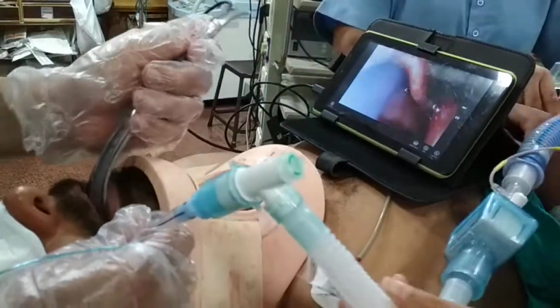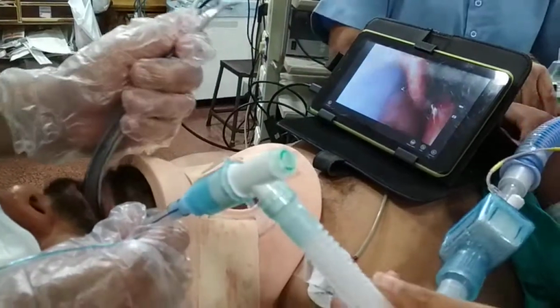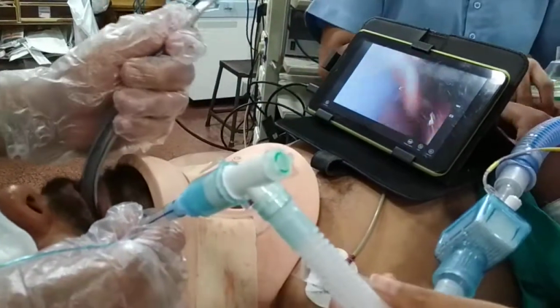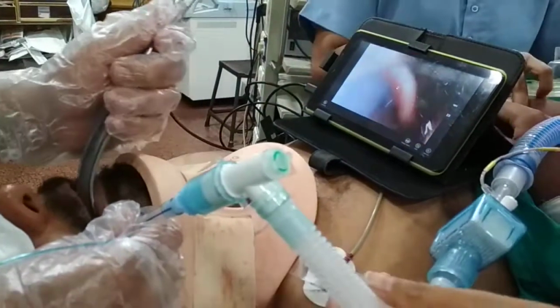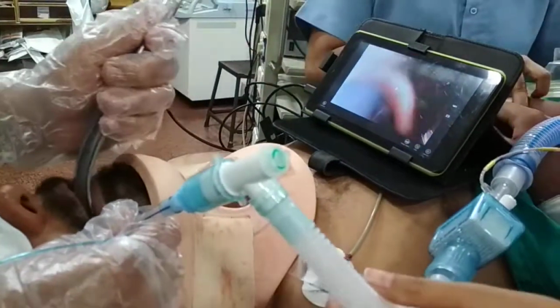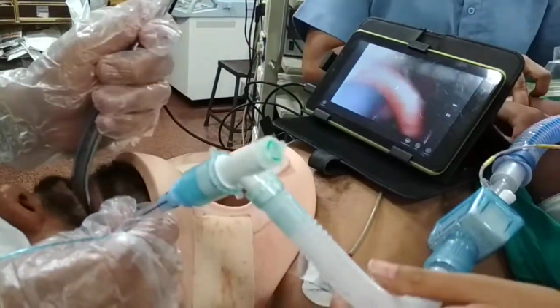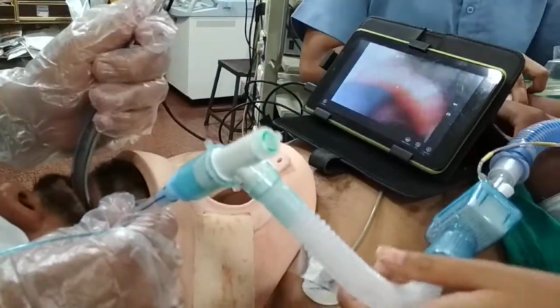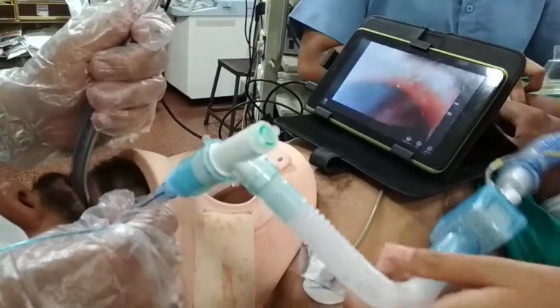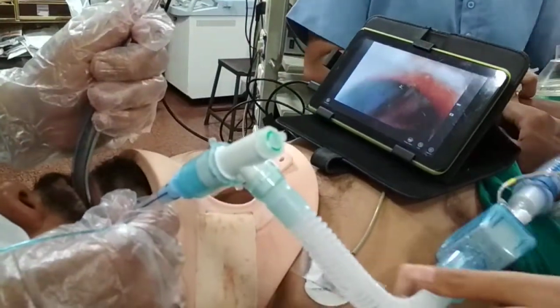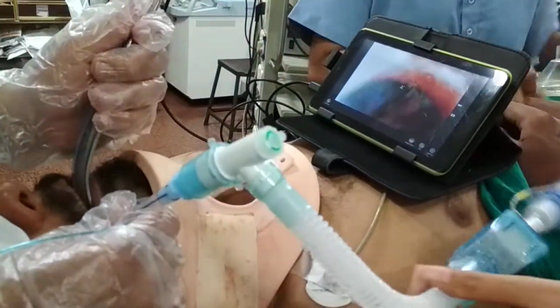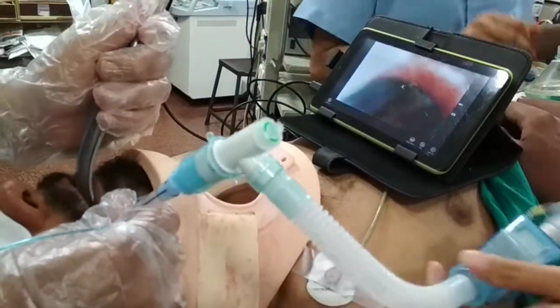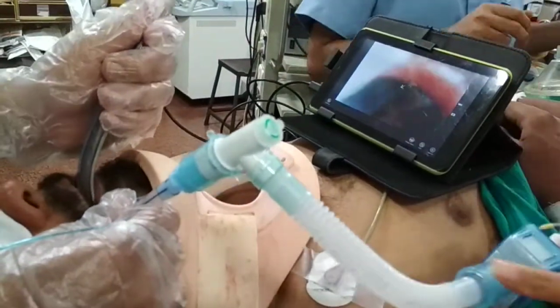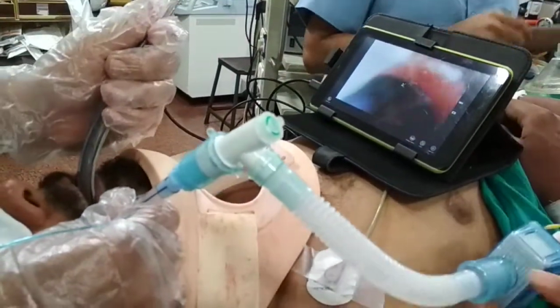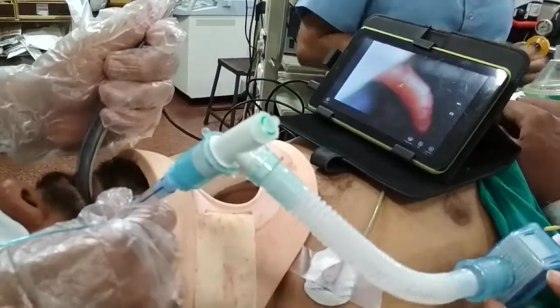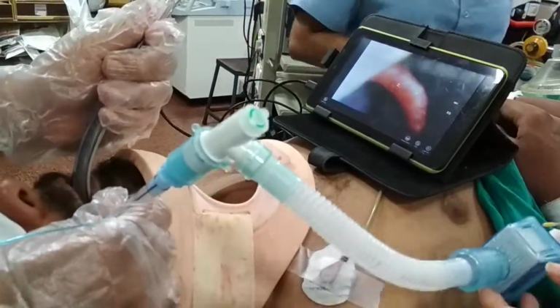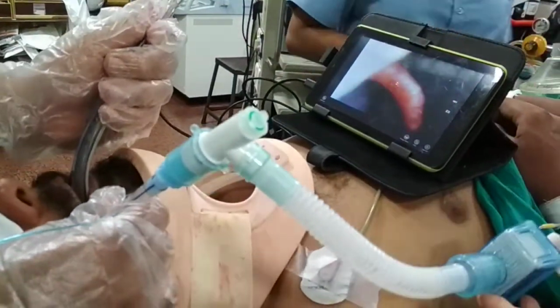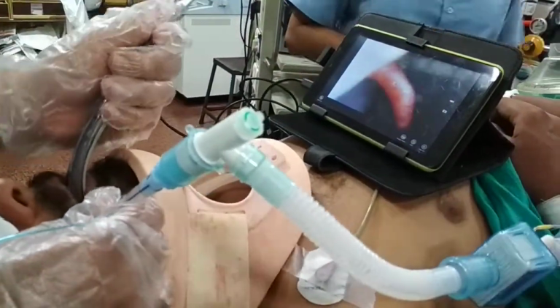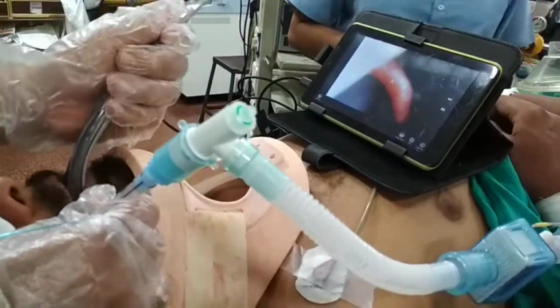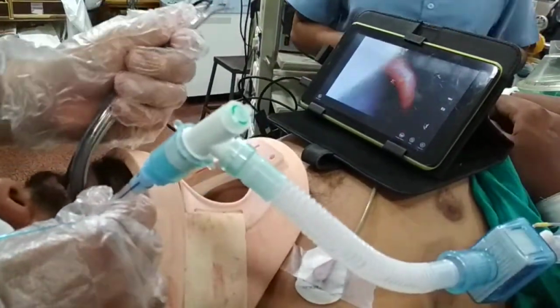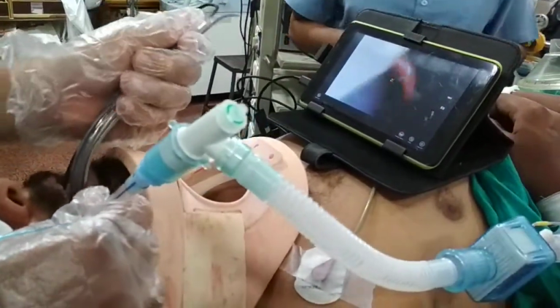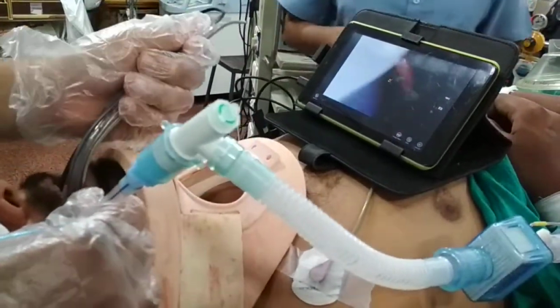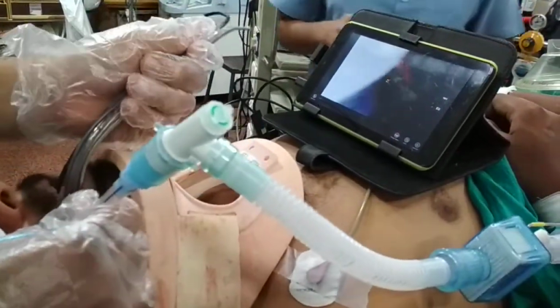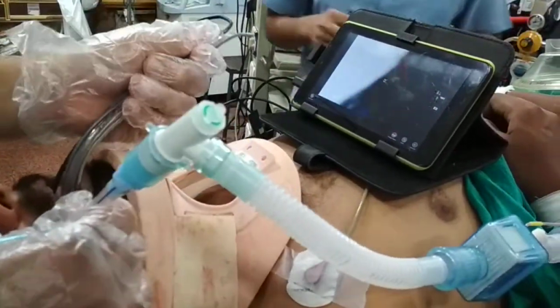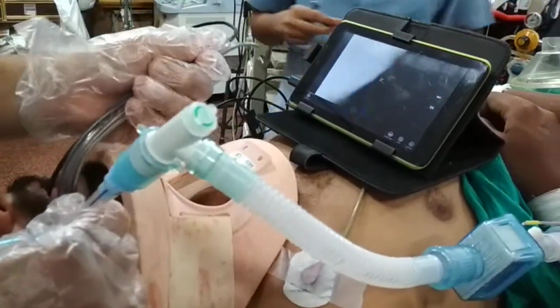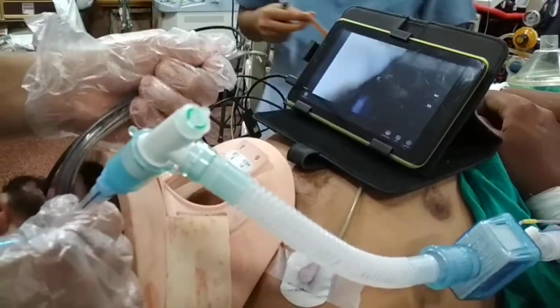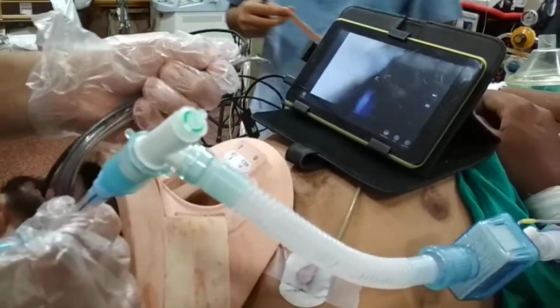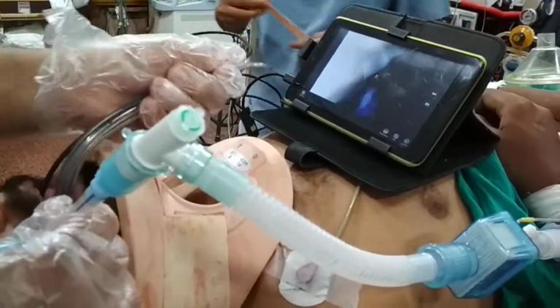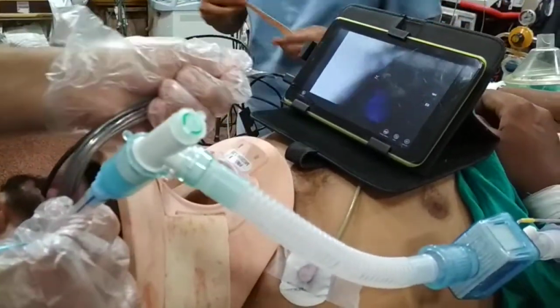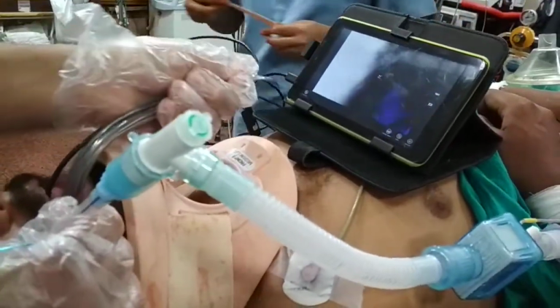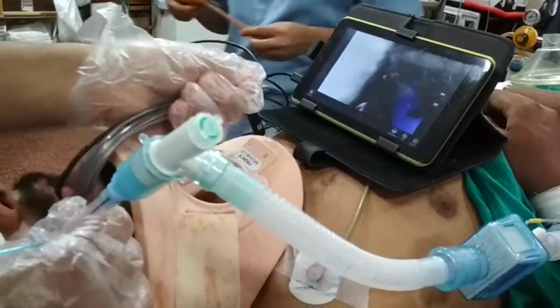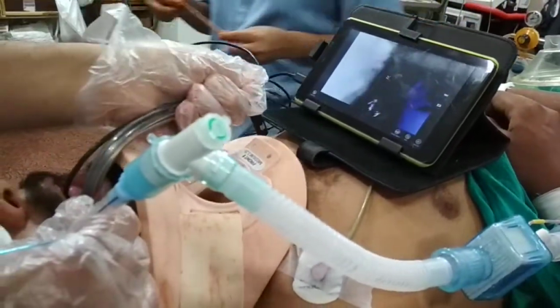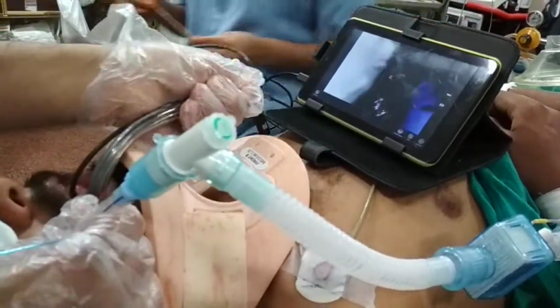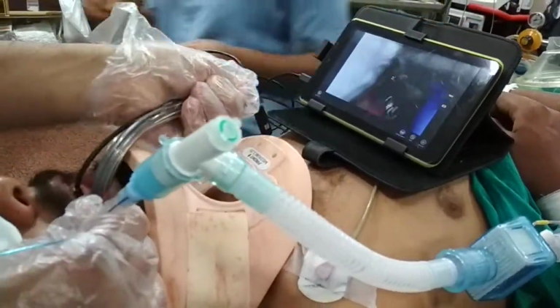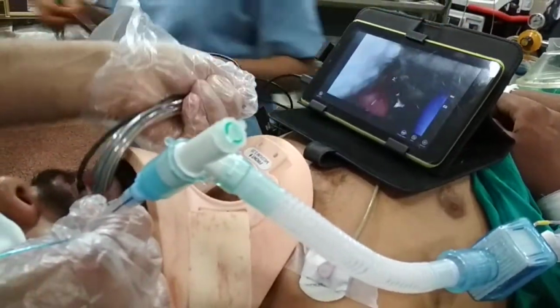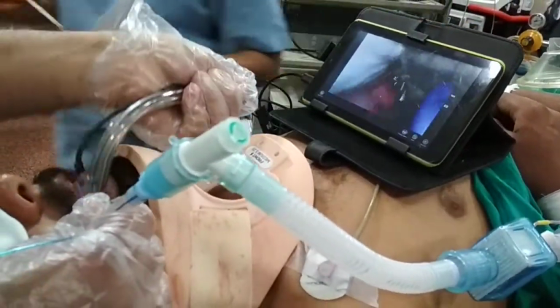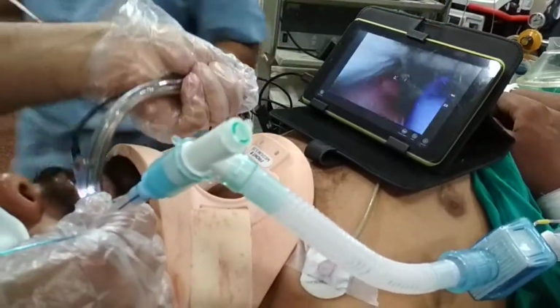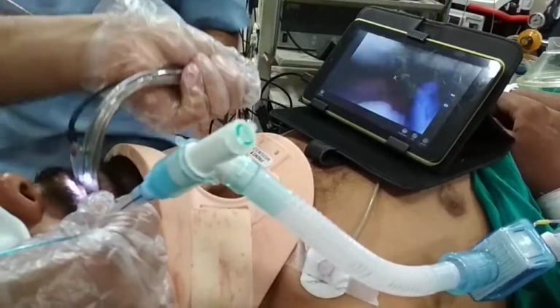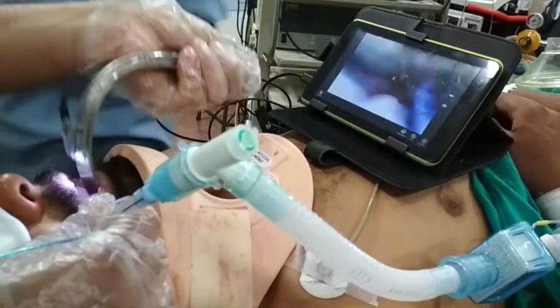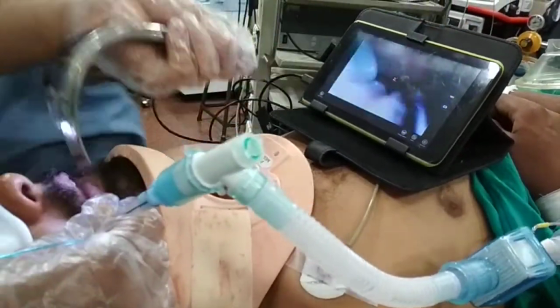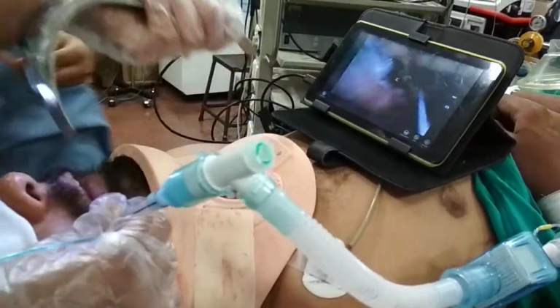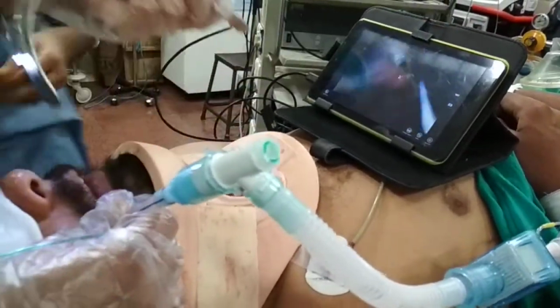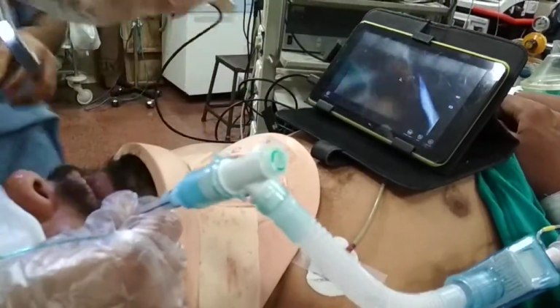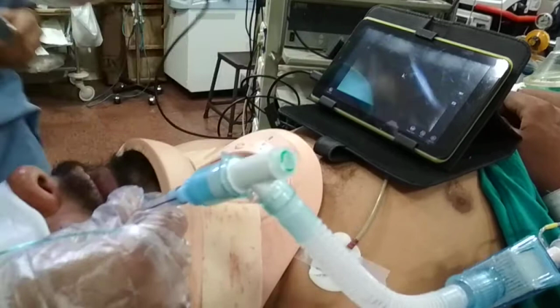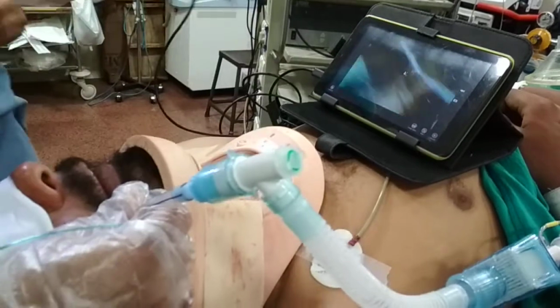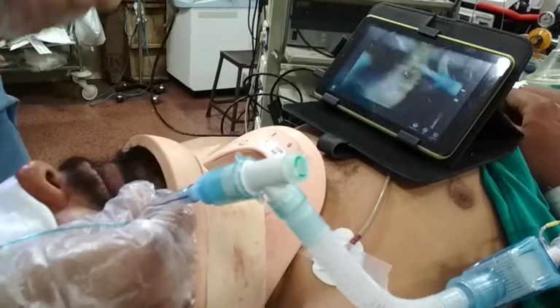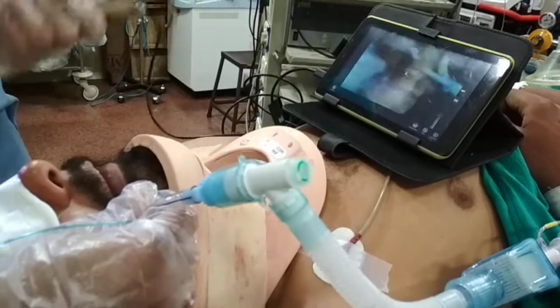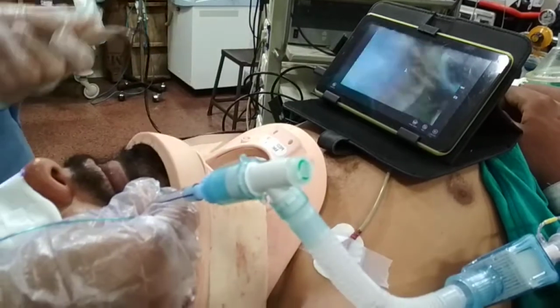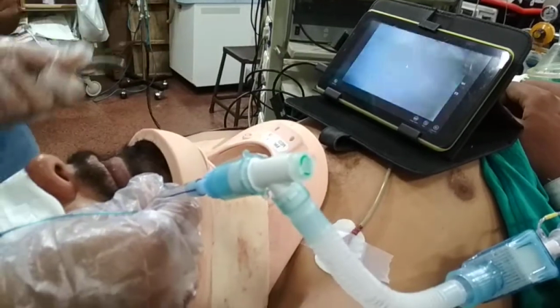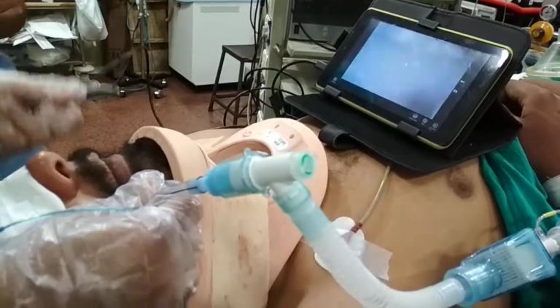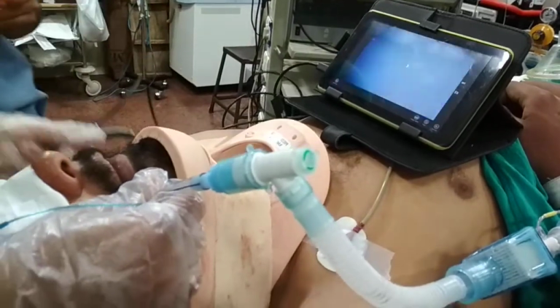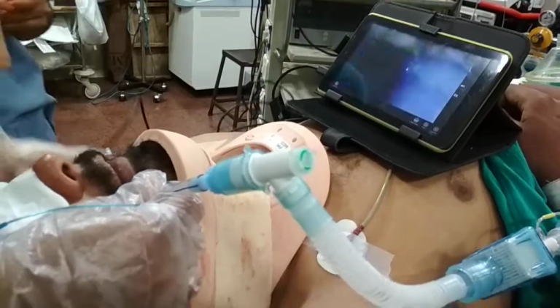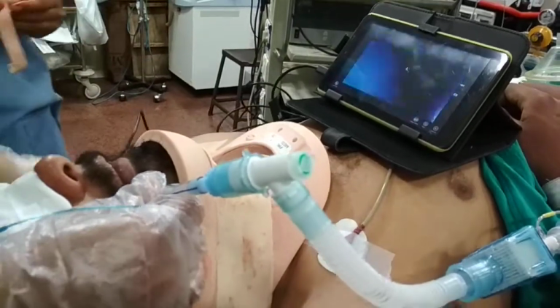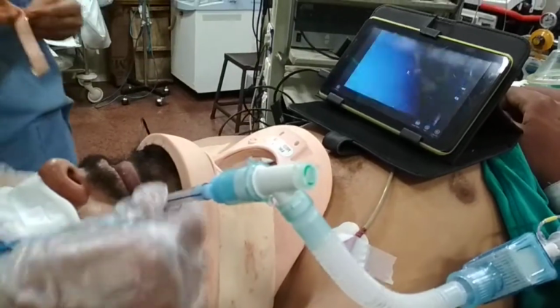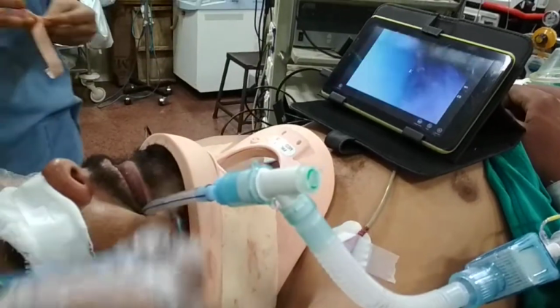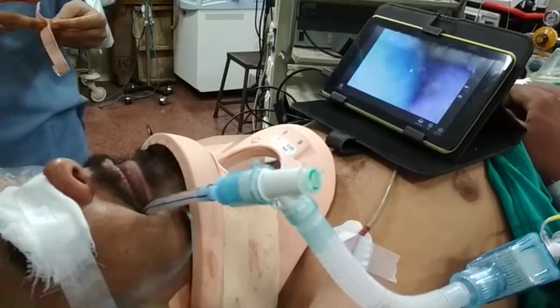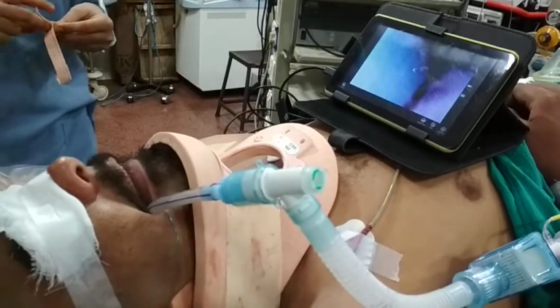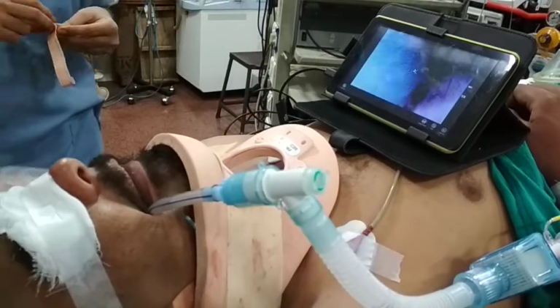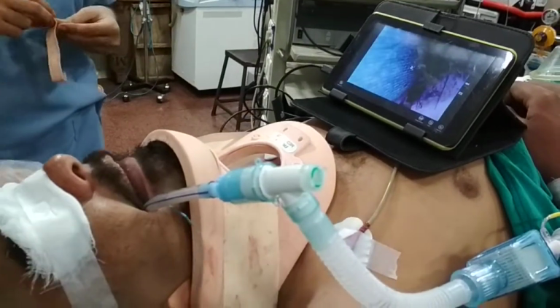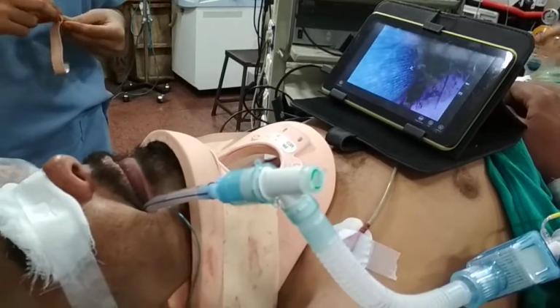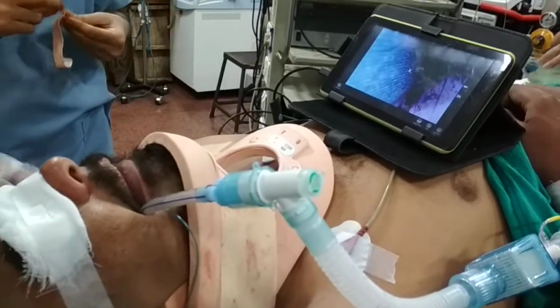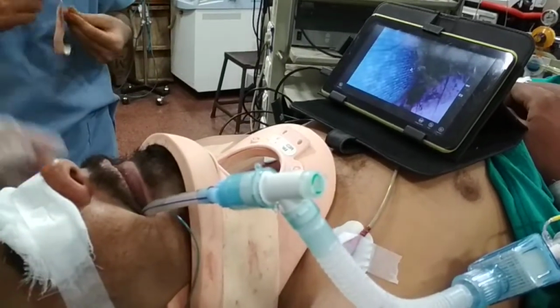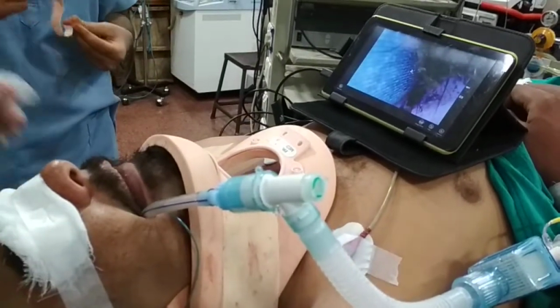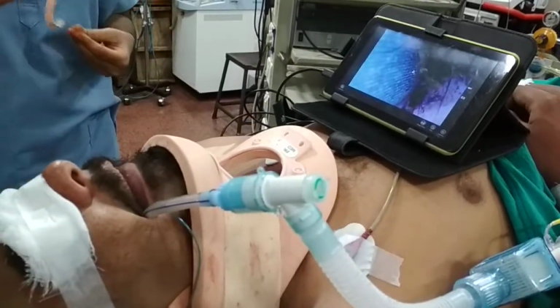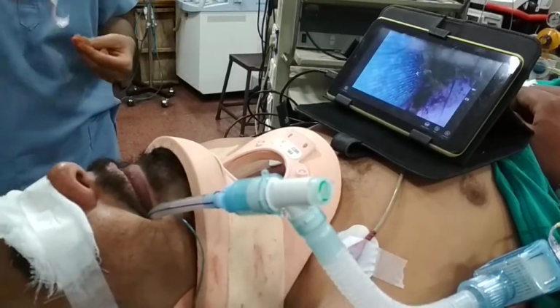And under vision, I am taking the video laryngoscope. Thank you.